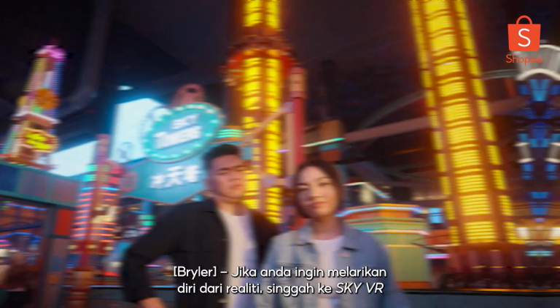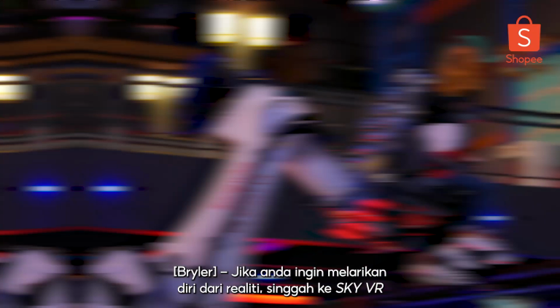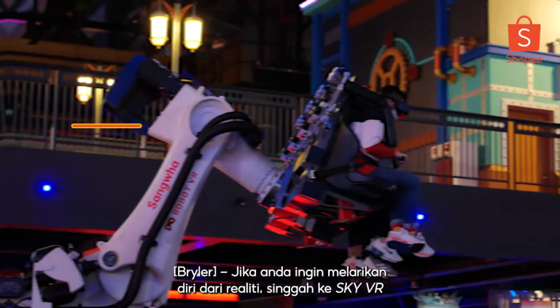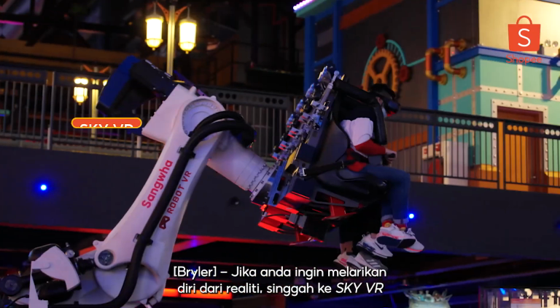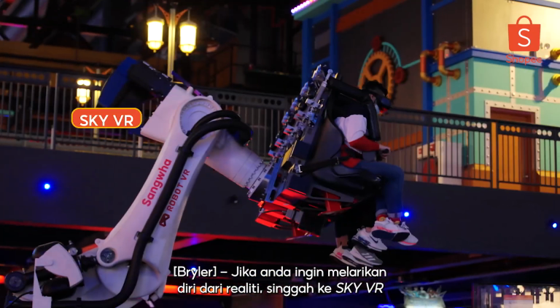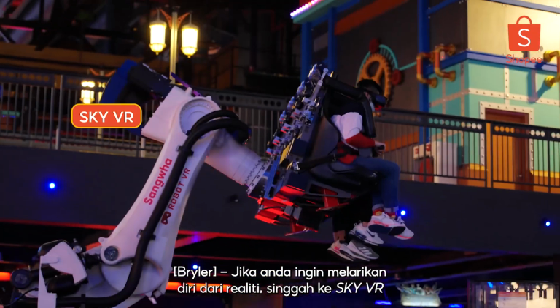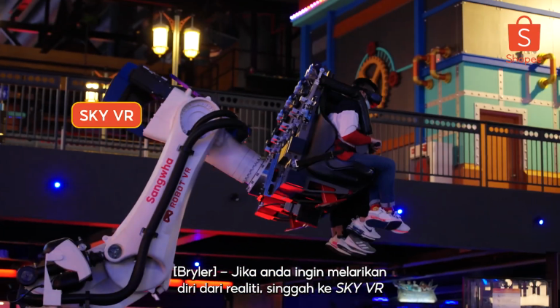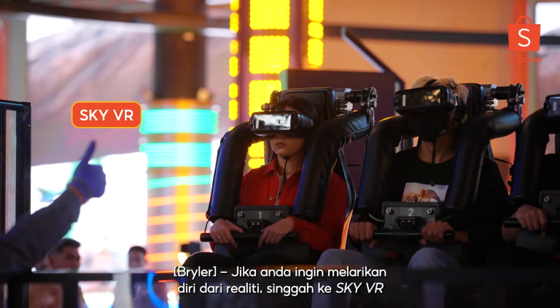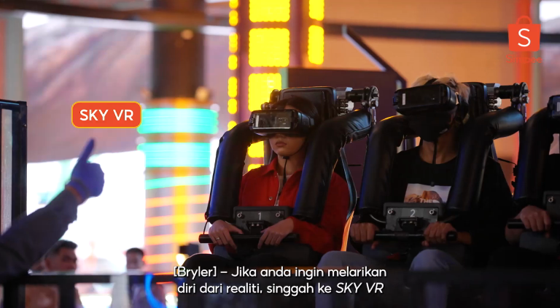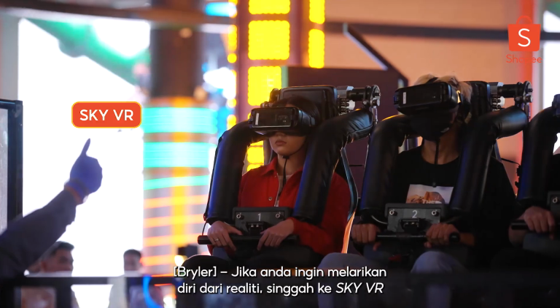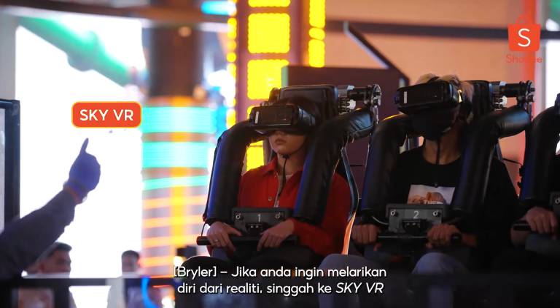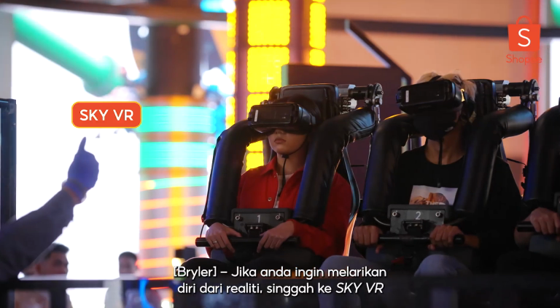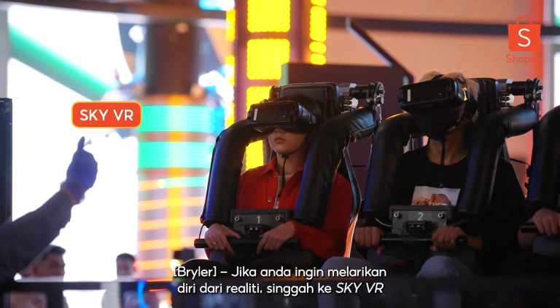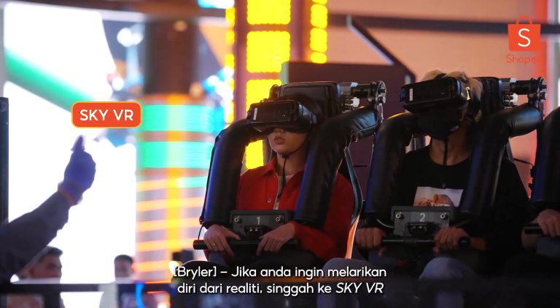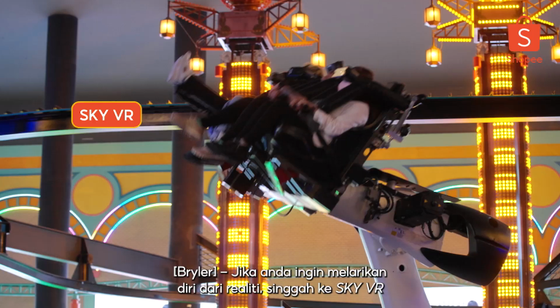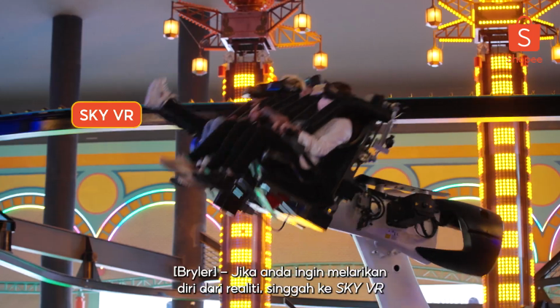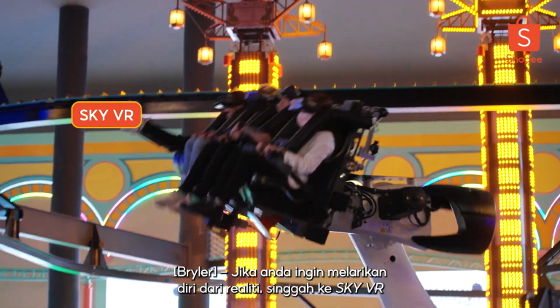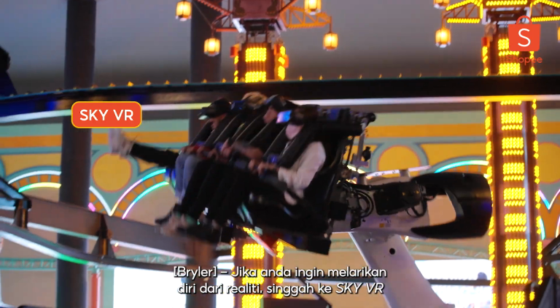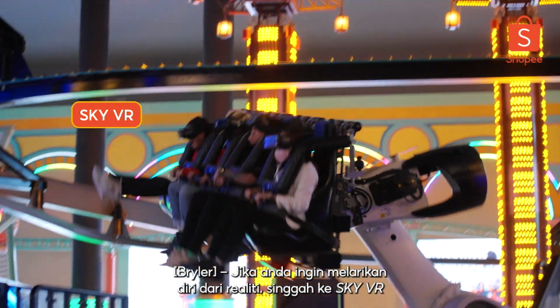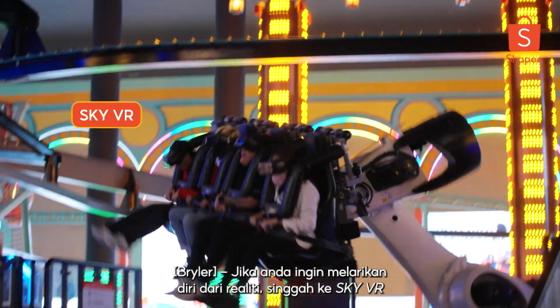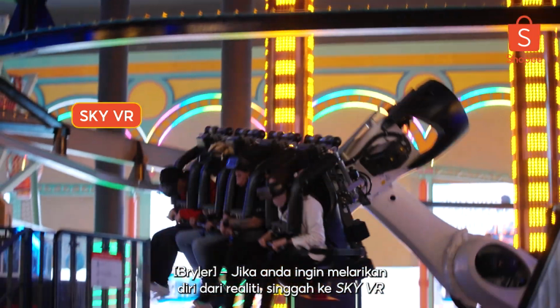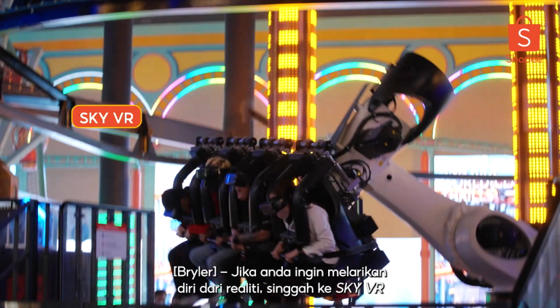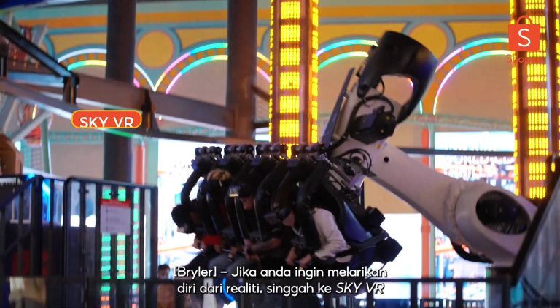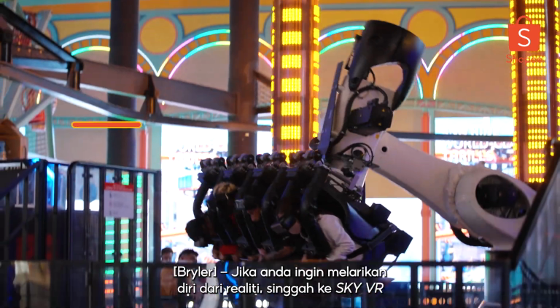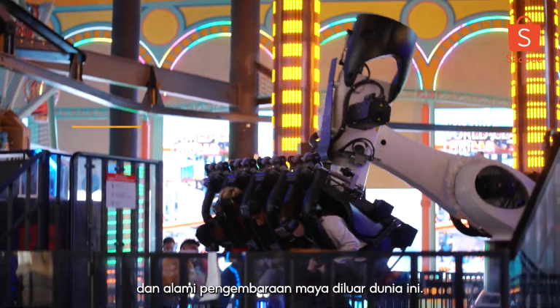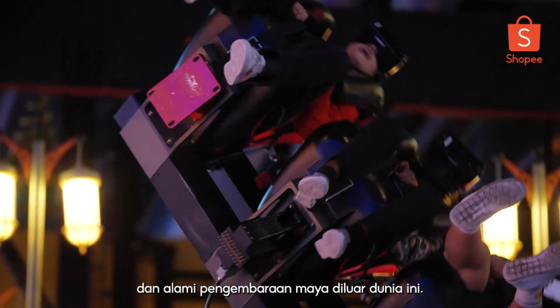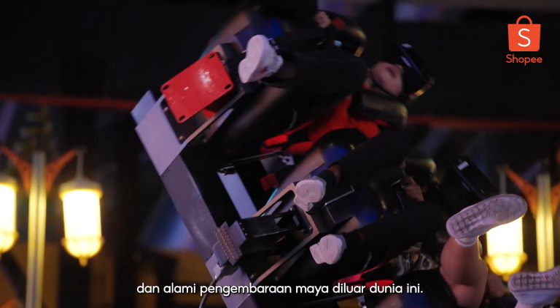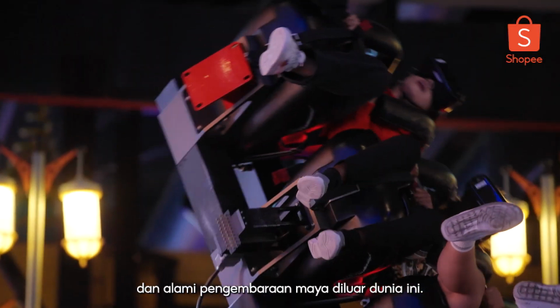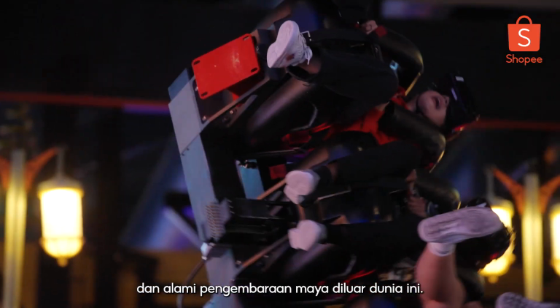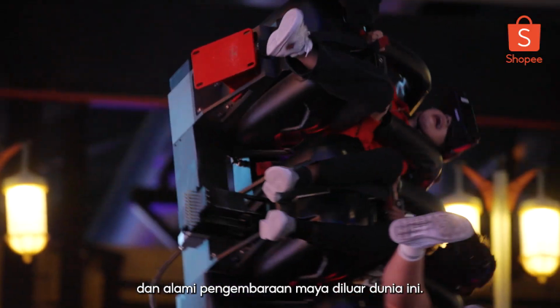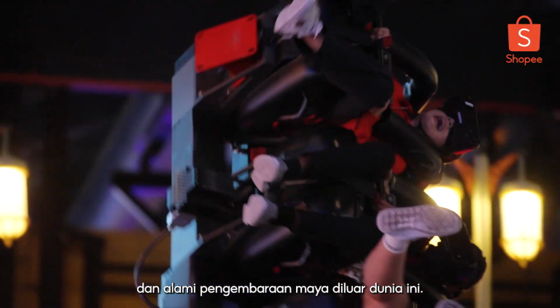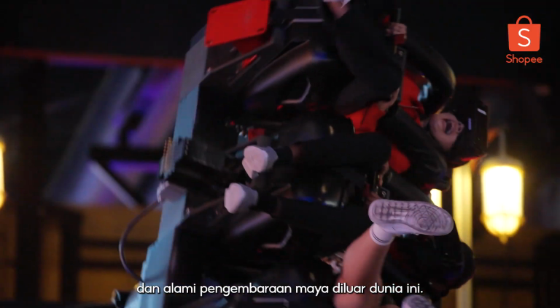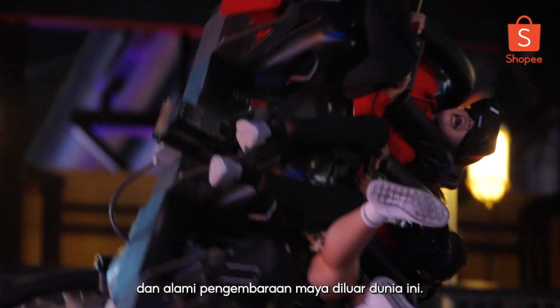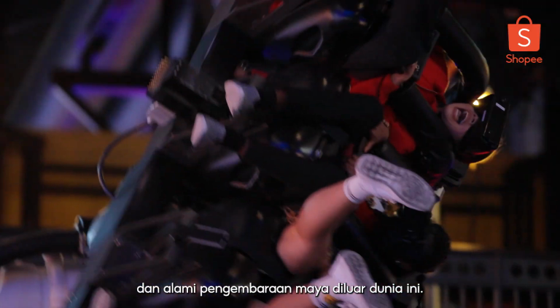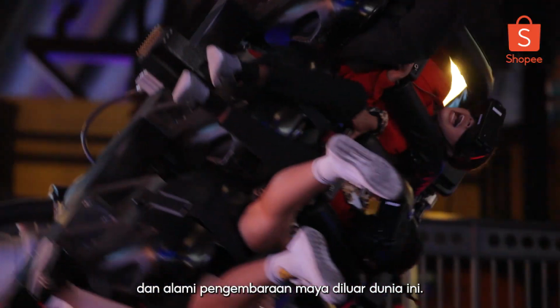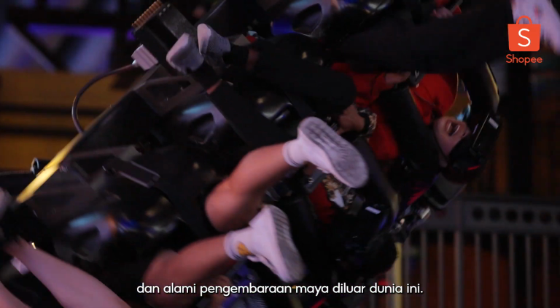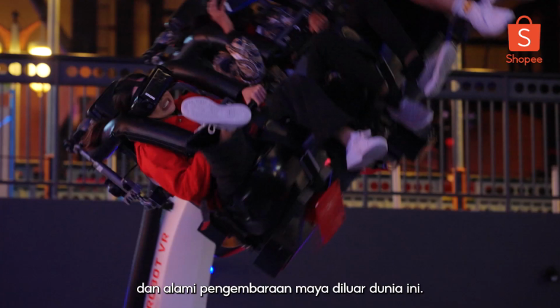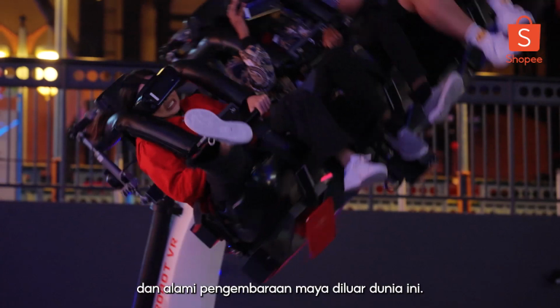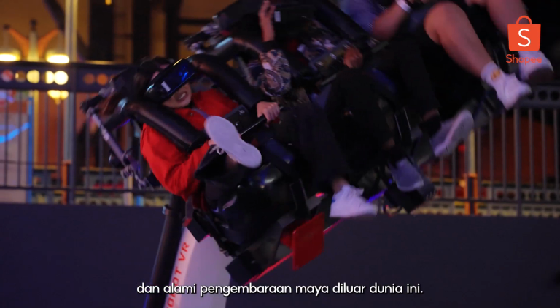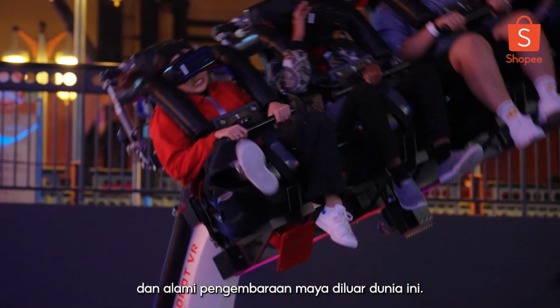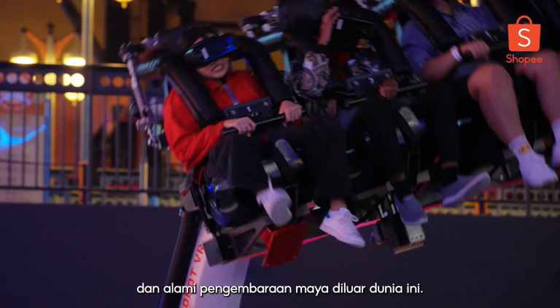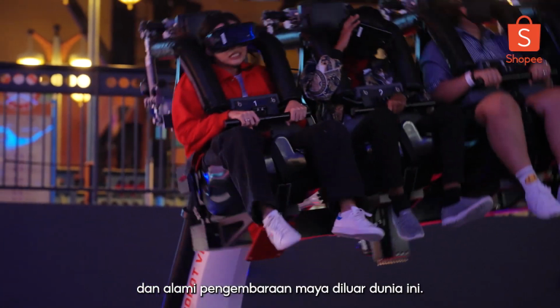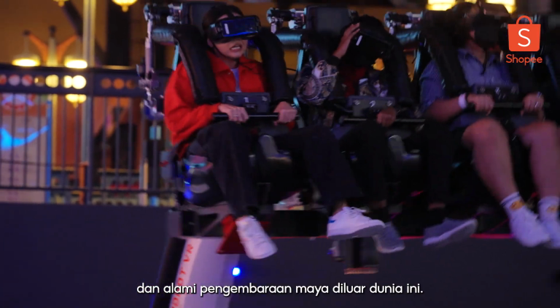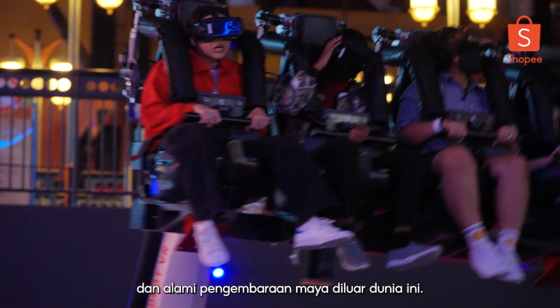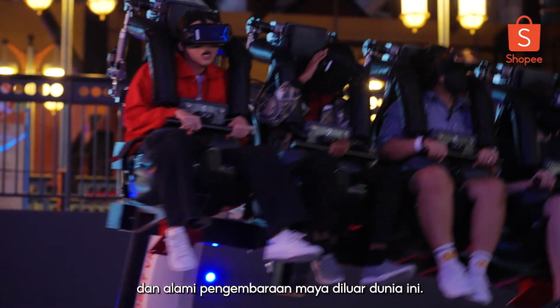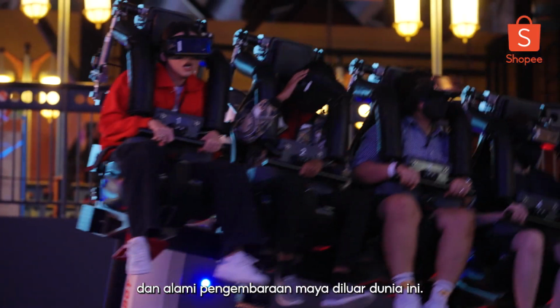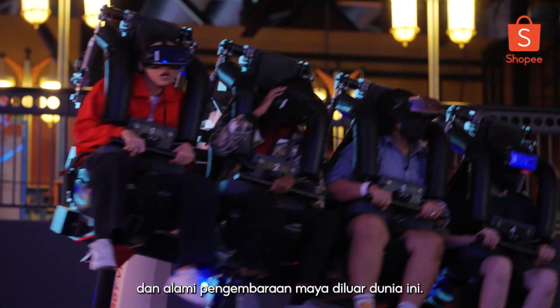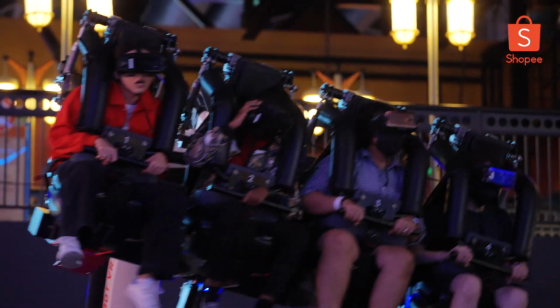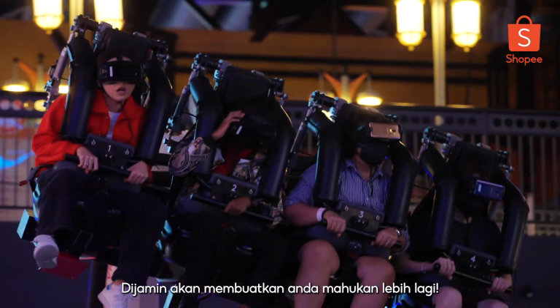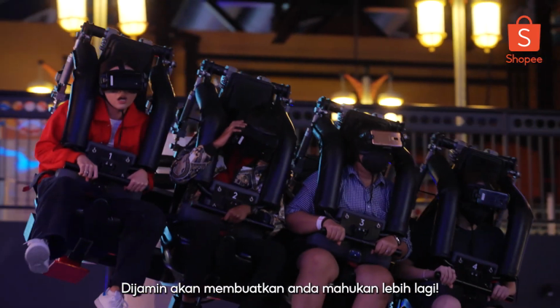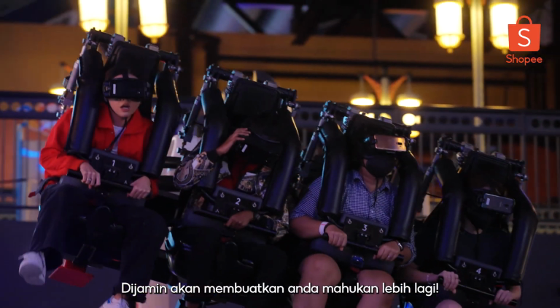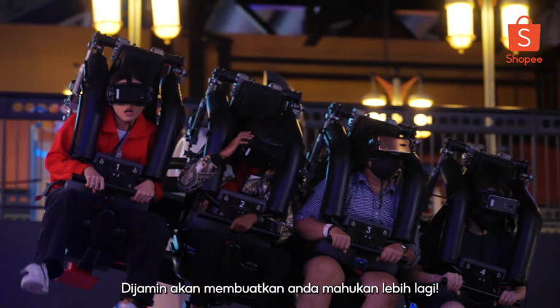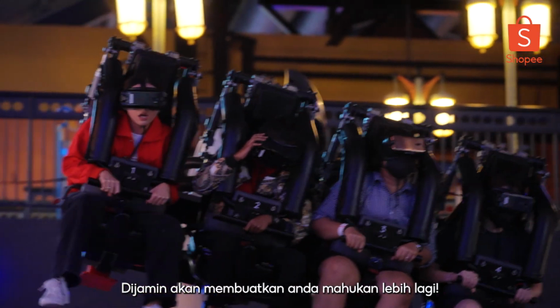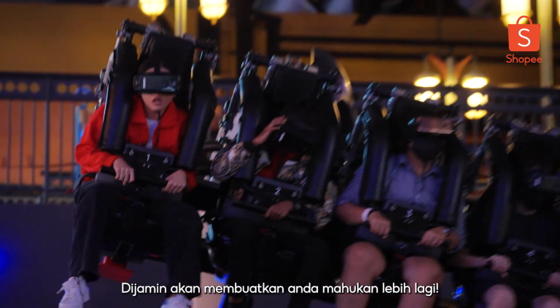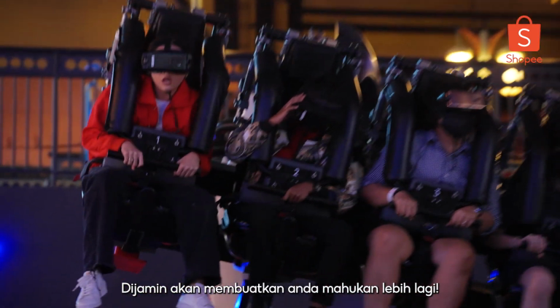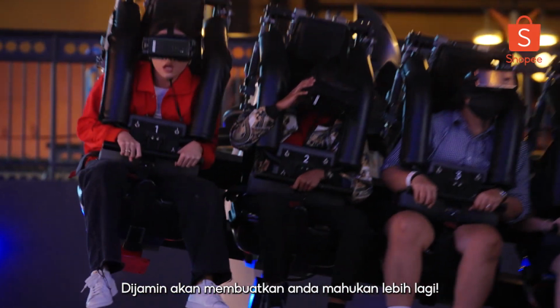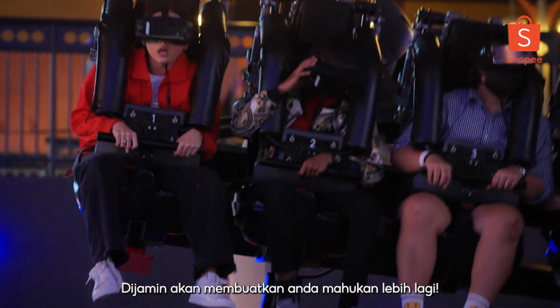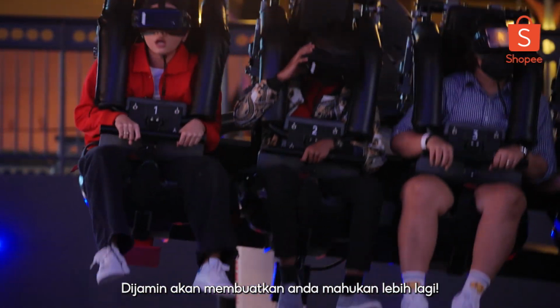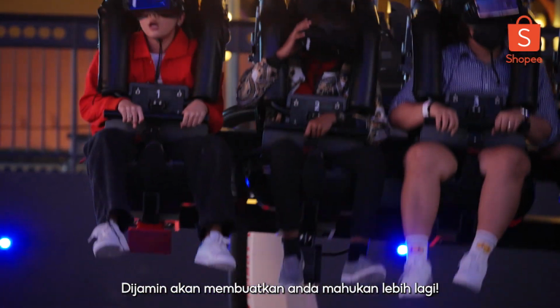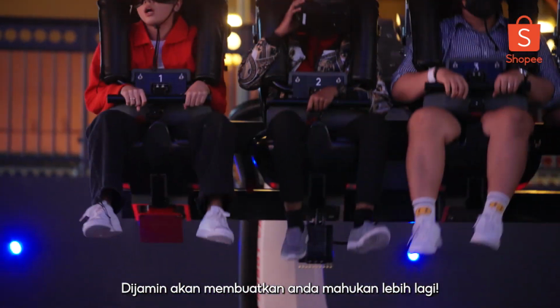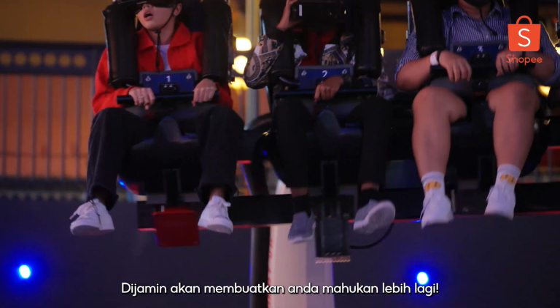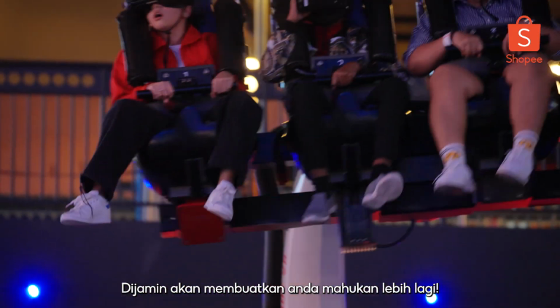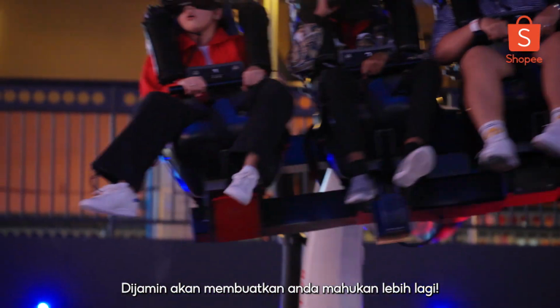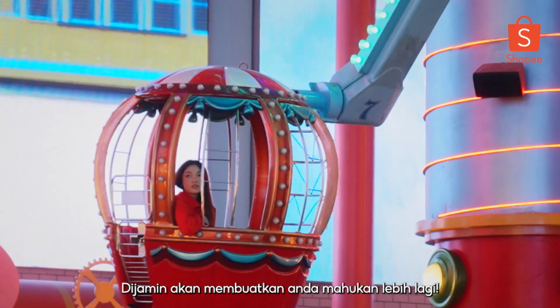If you're looking to escape reality, drop by Sky VR and experience out-of-this-world virtual adventures. Guaranteed to leave you hanging for more.